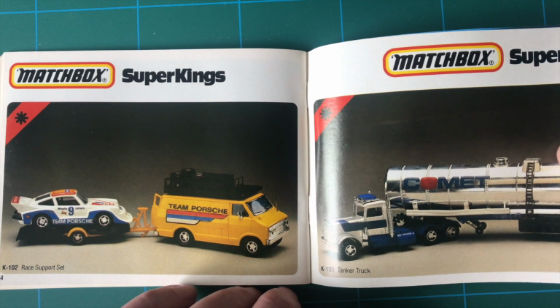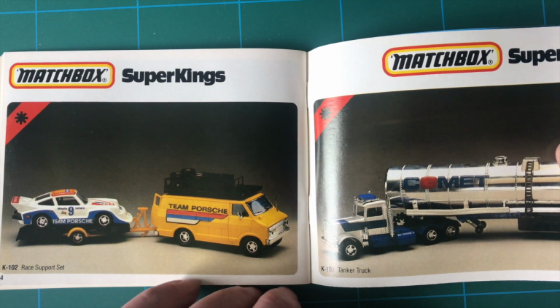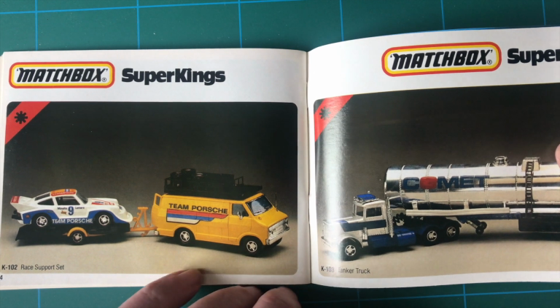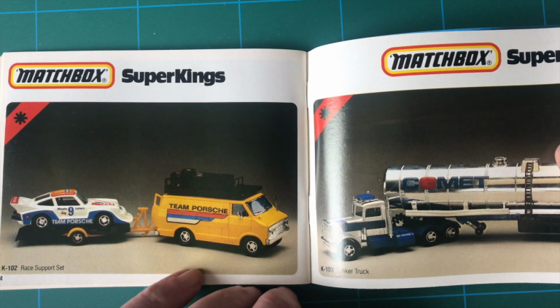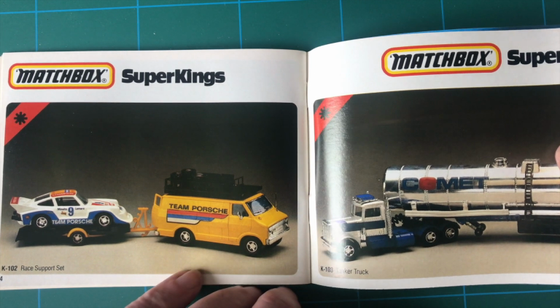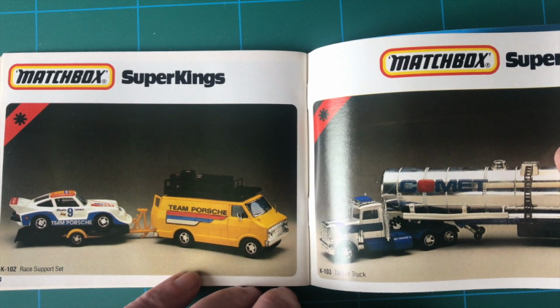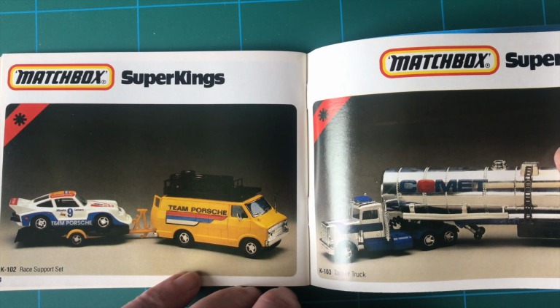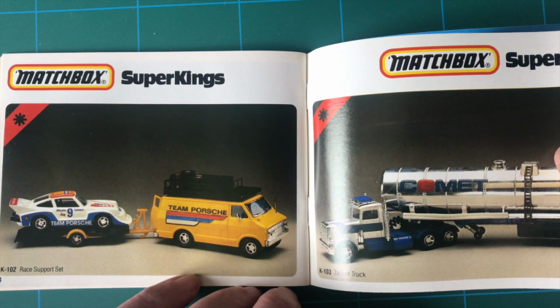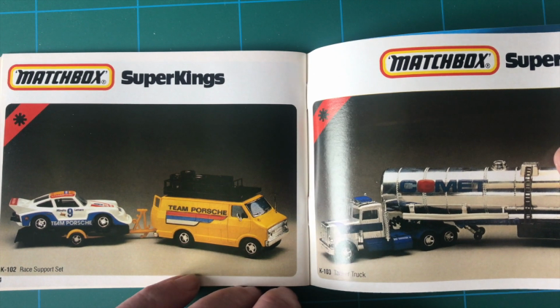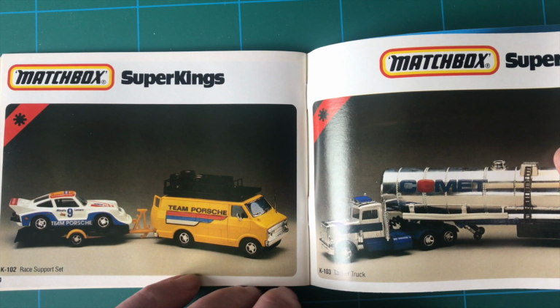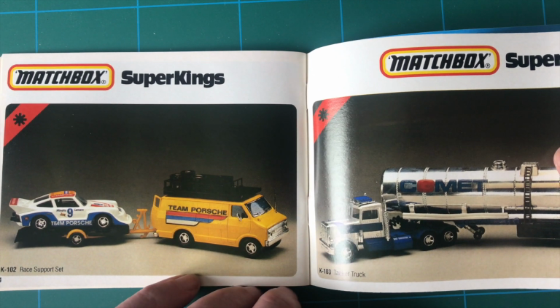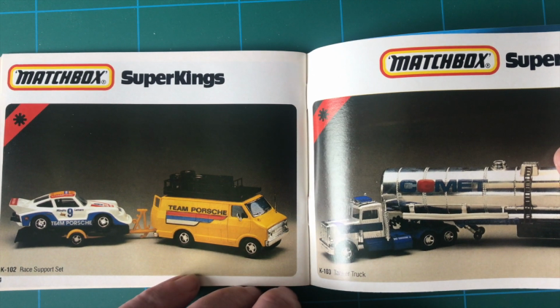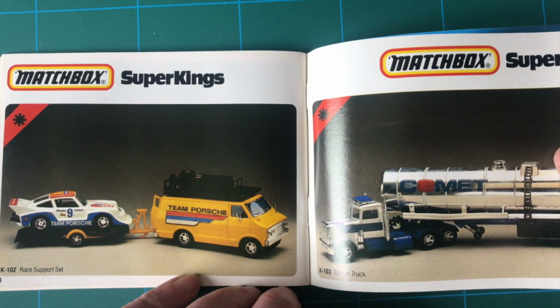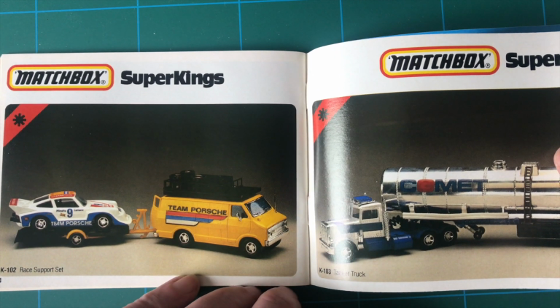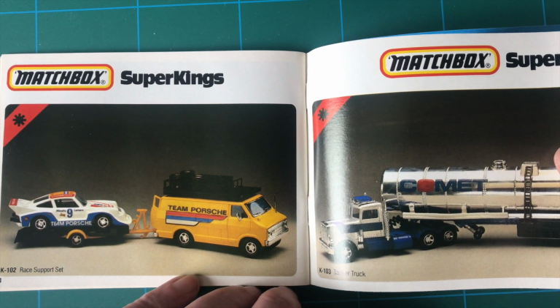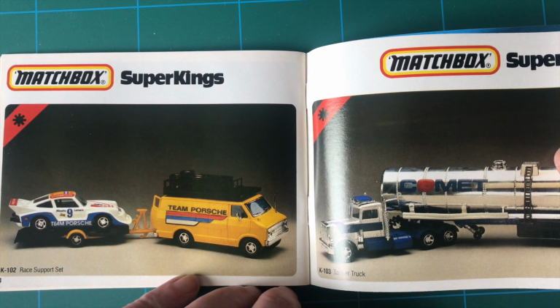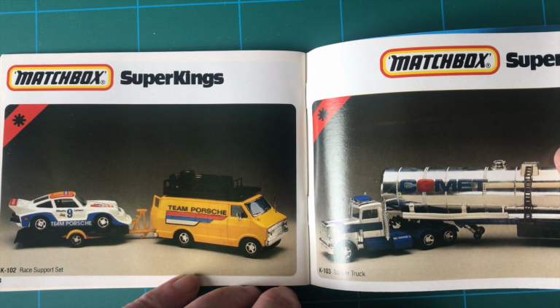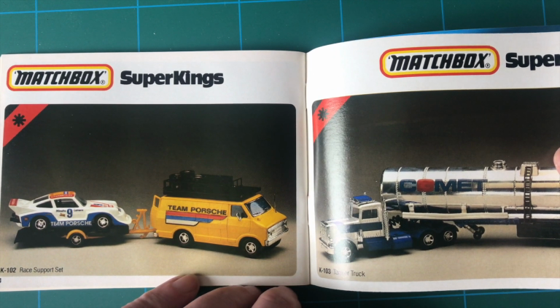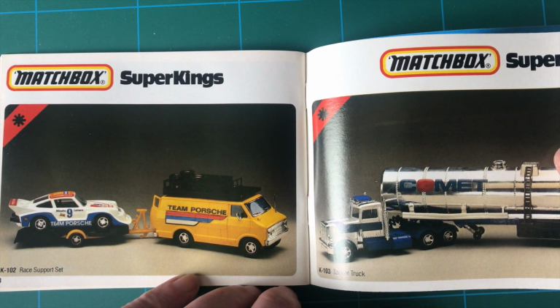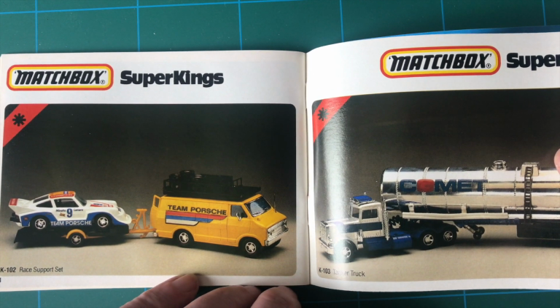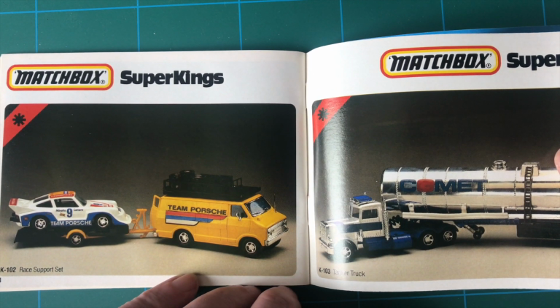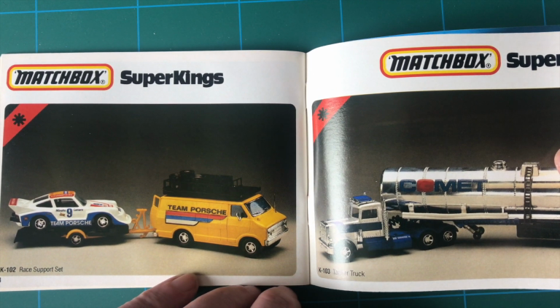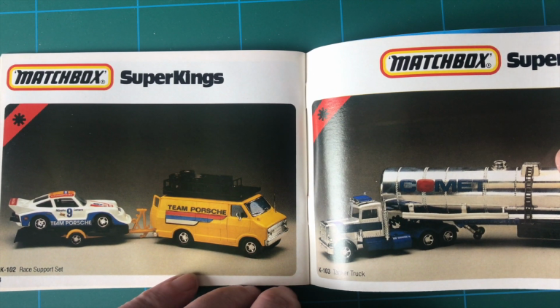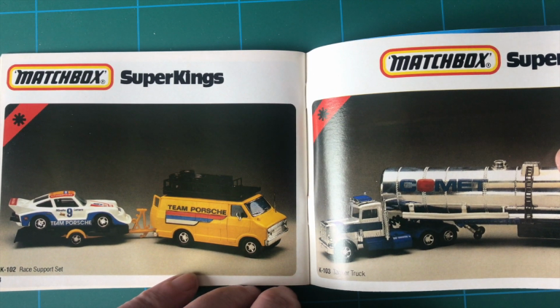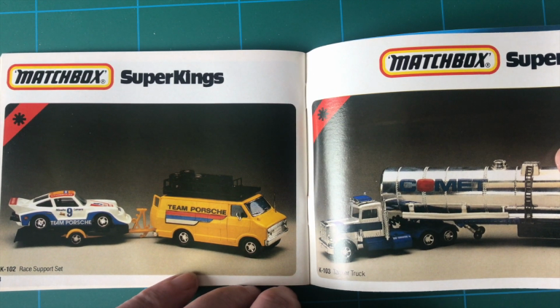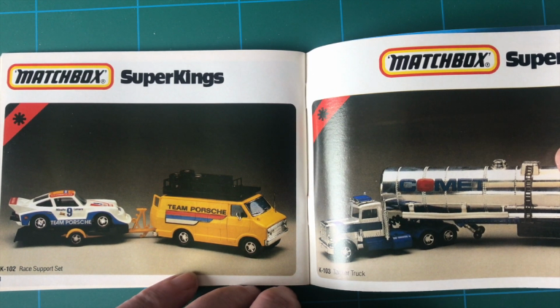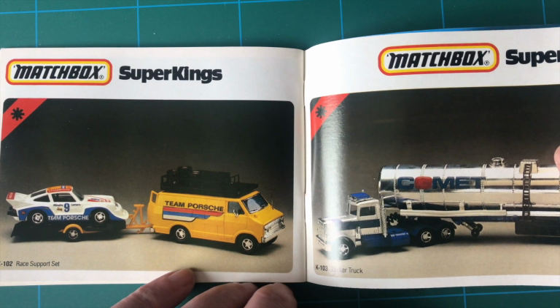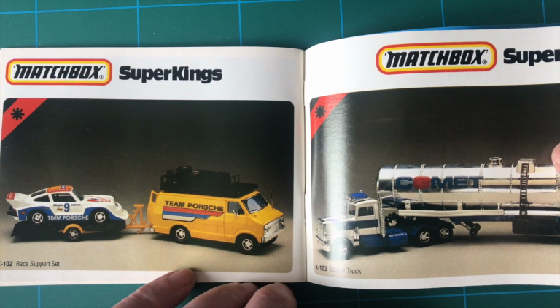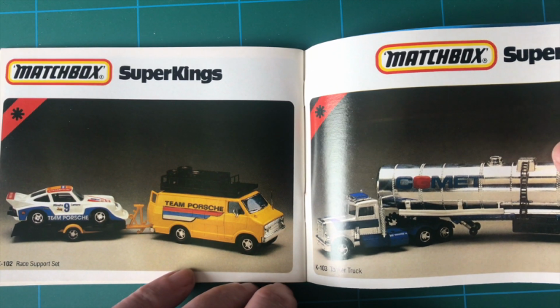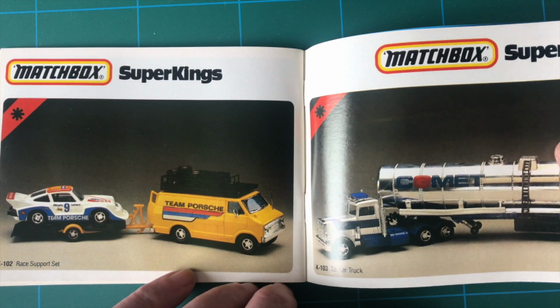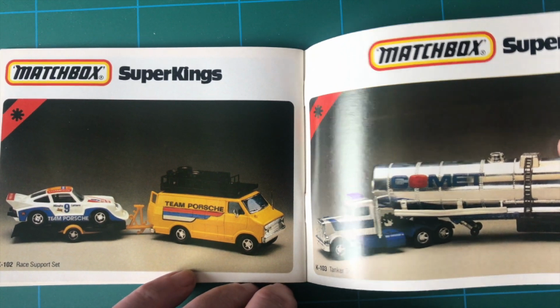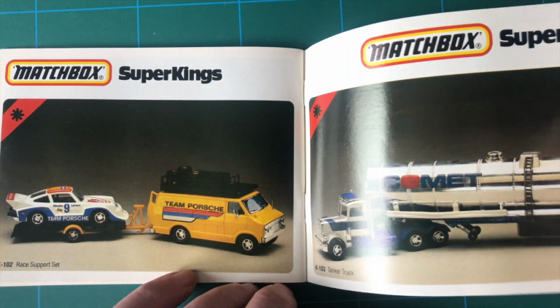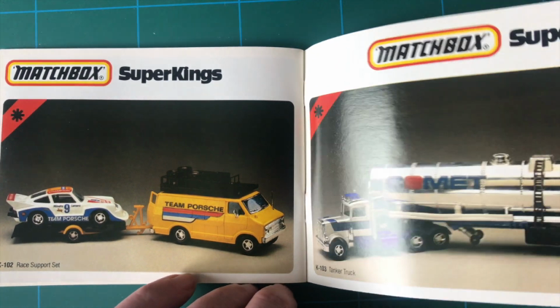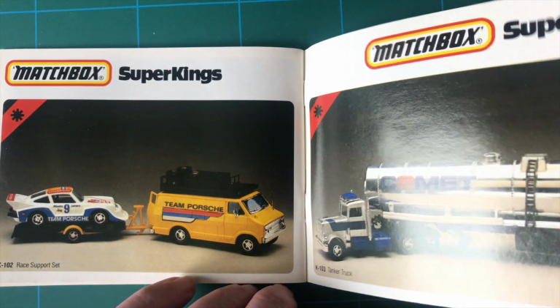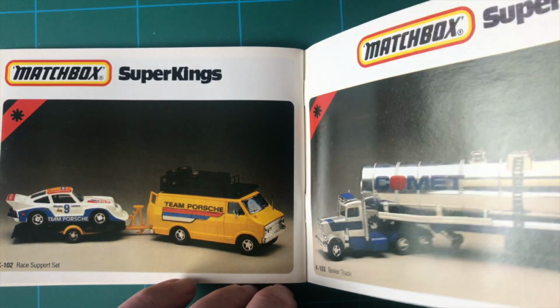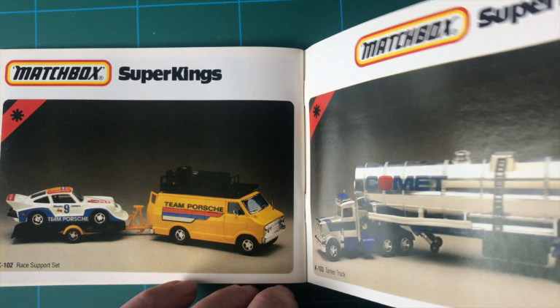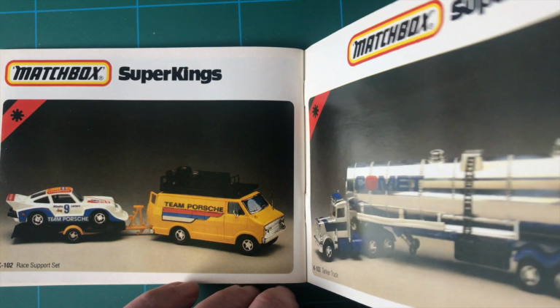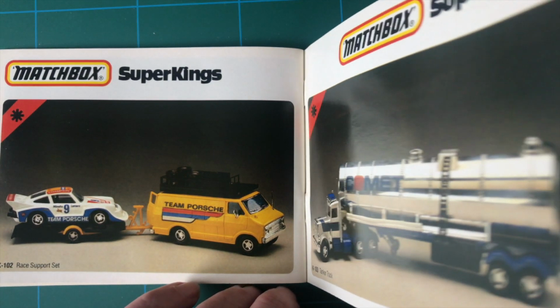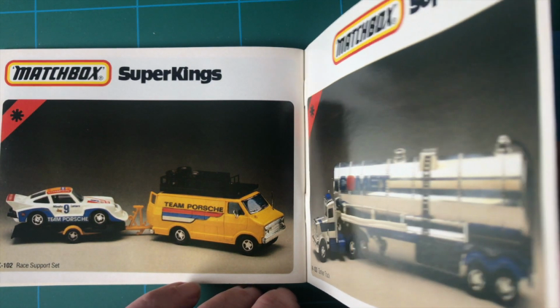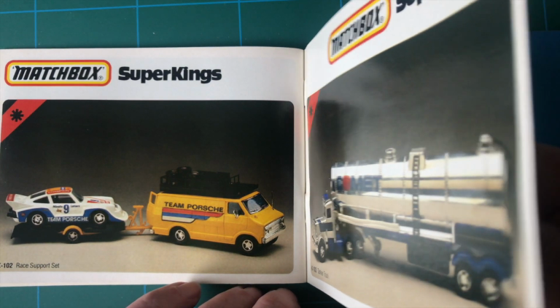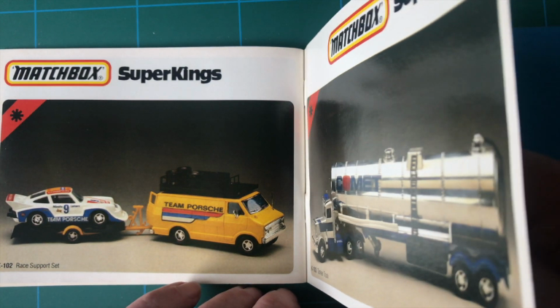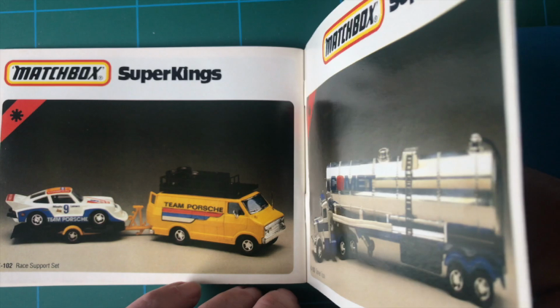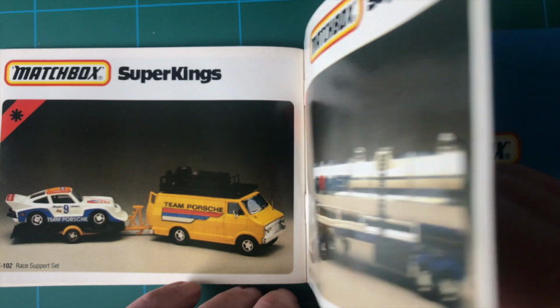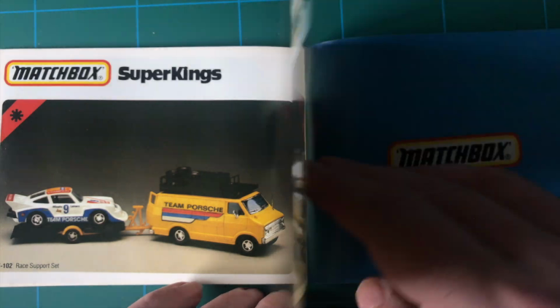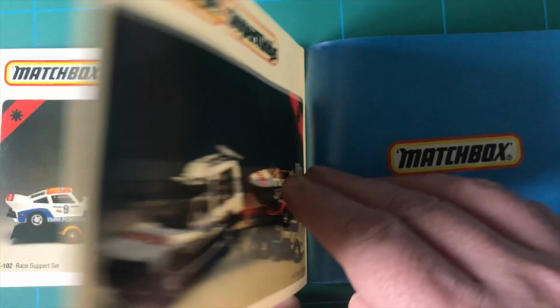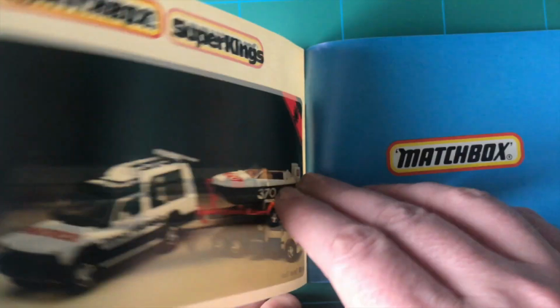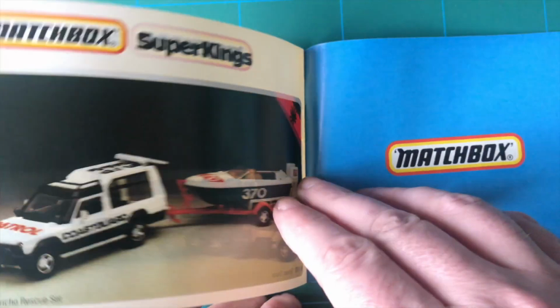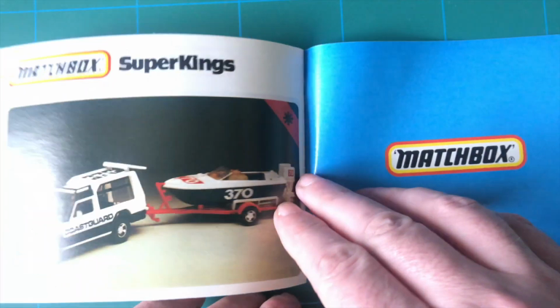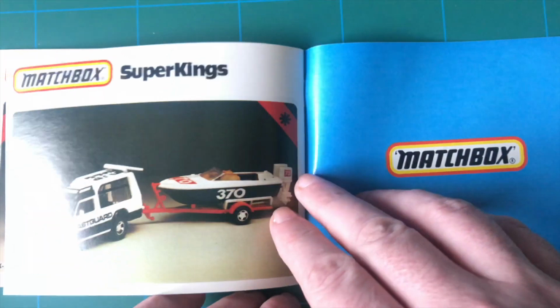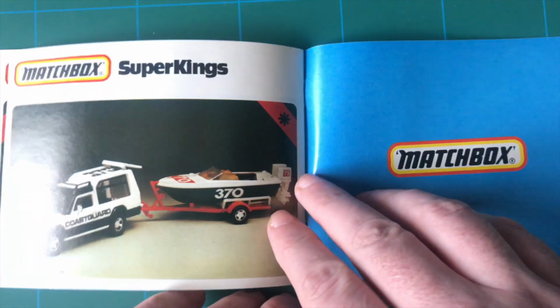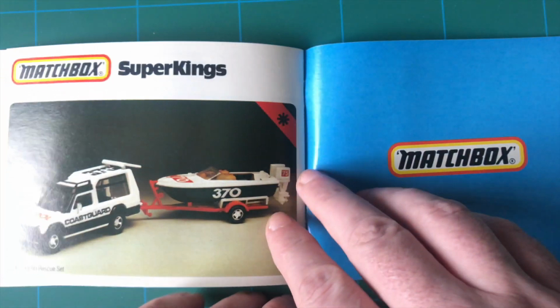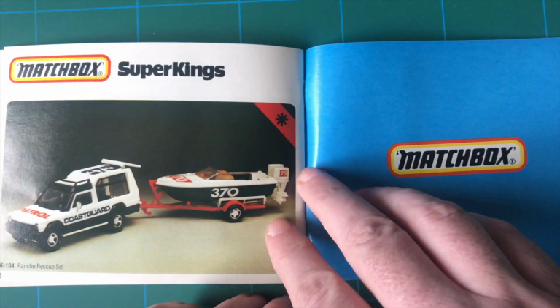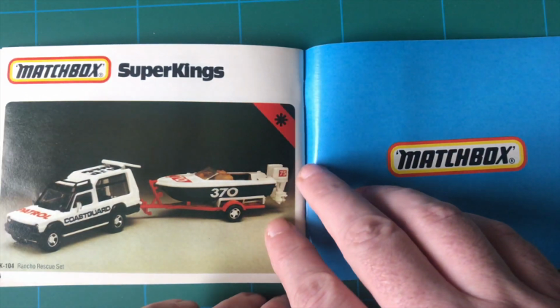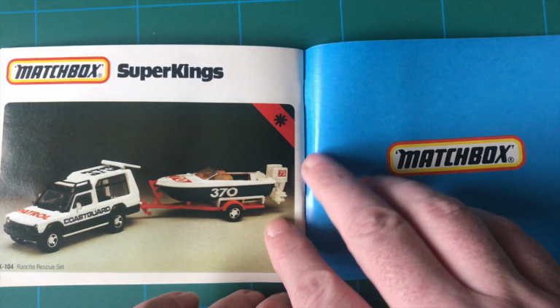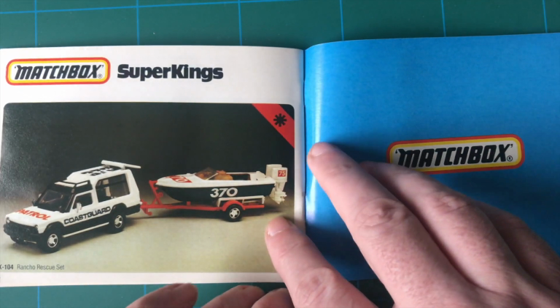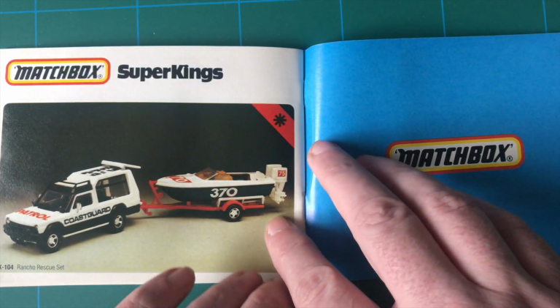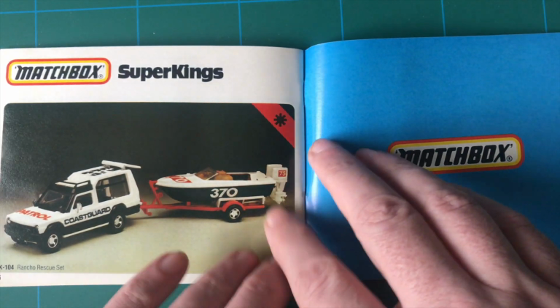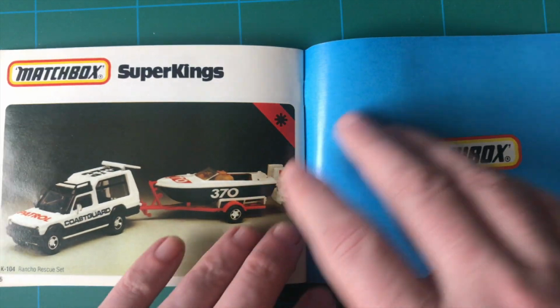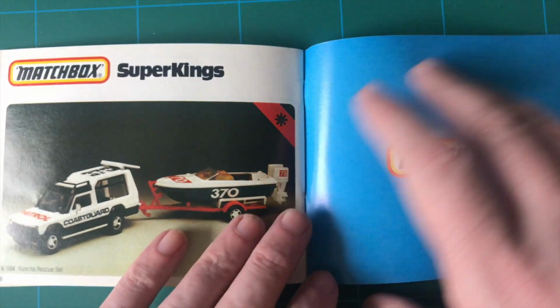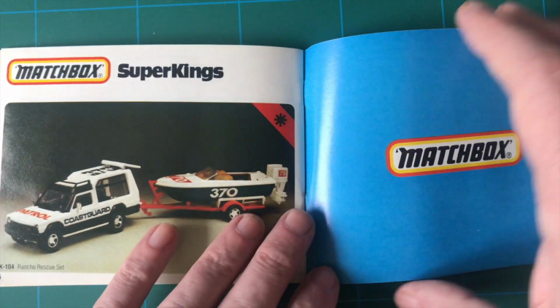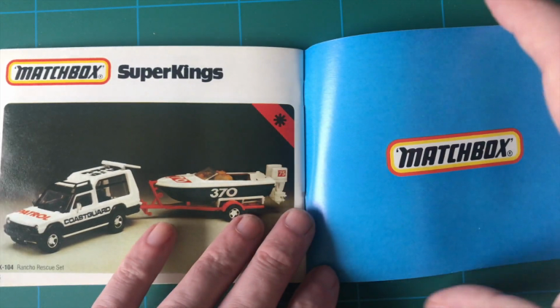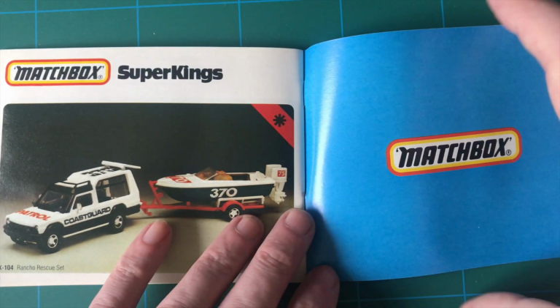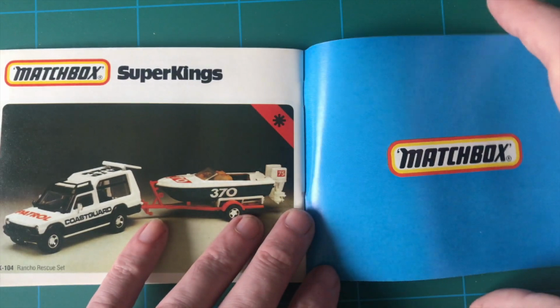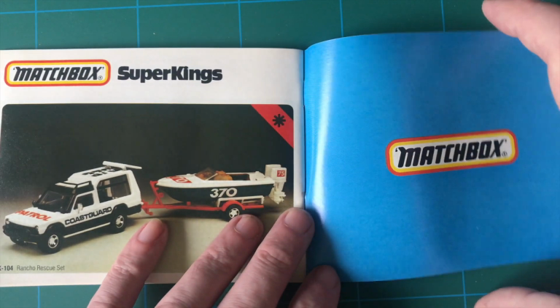Dinky was bought by Matchbox in the late 1980s, numbered DY.